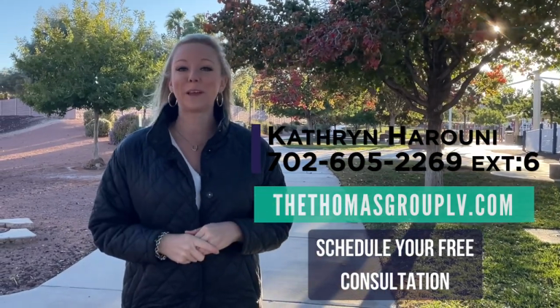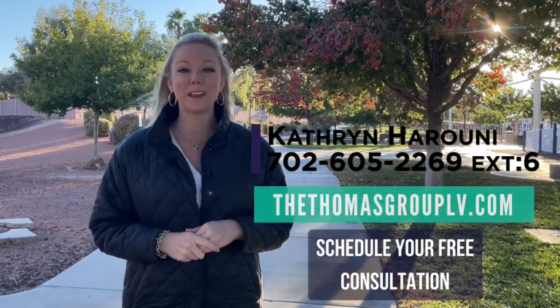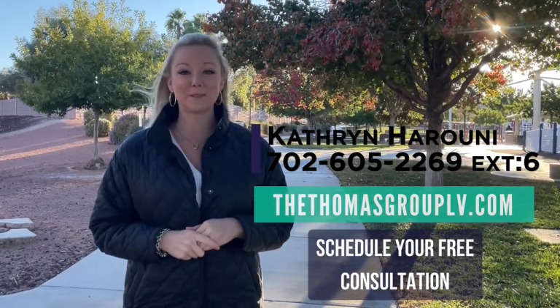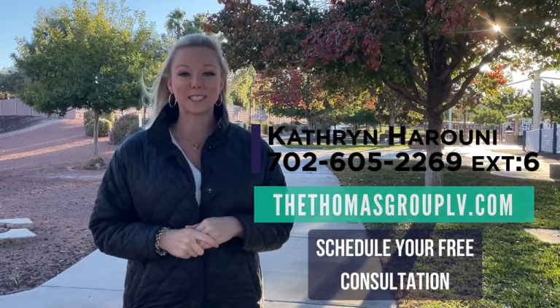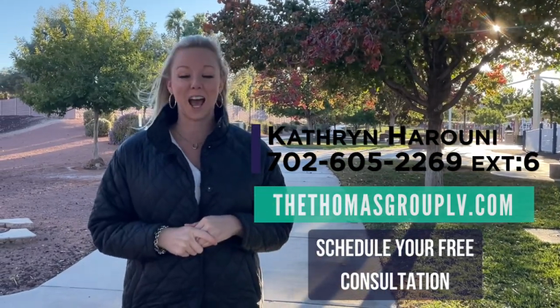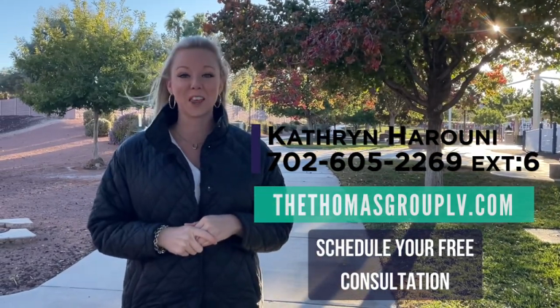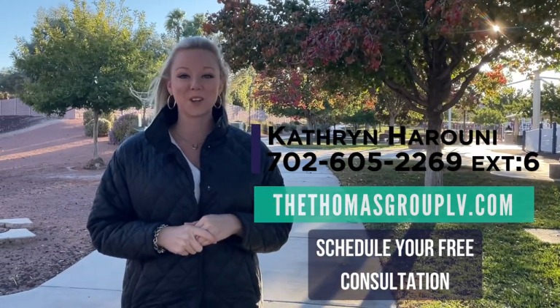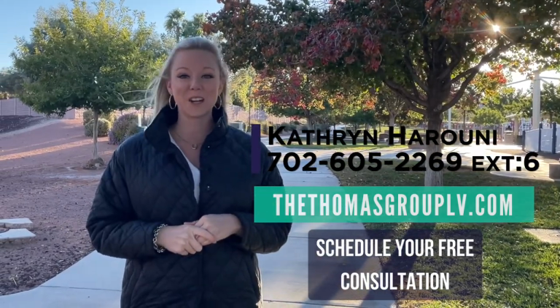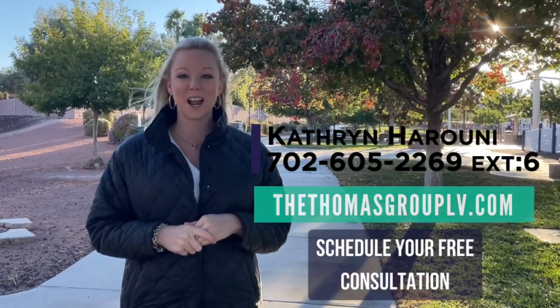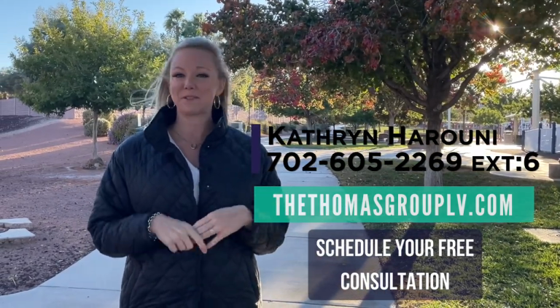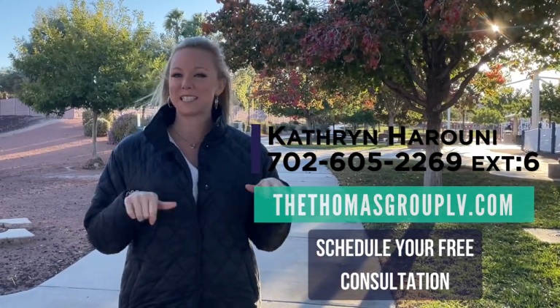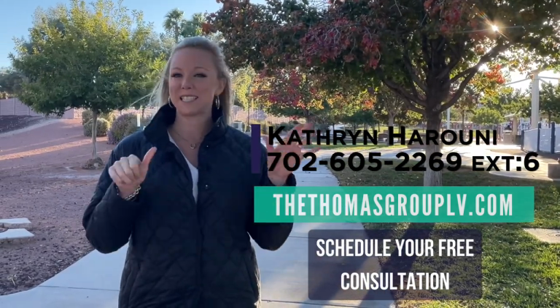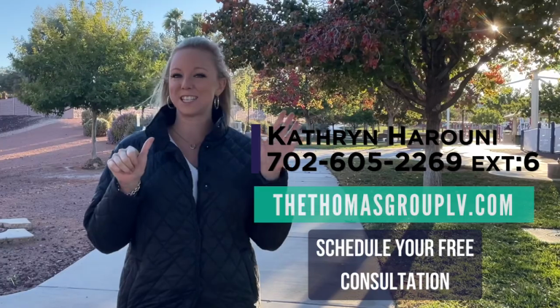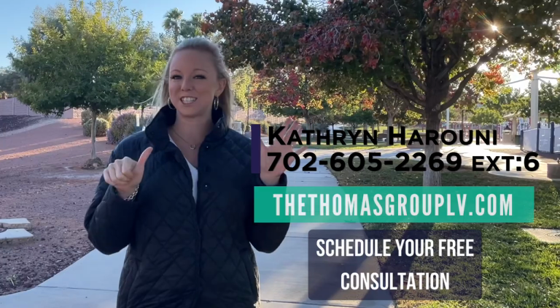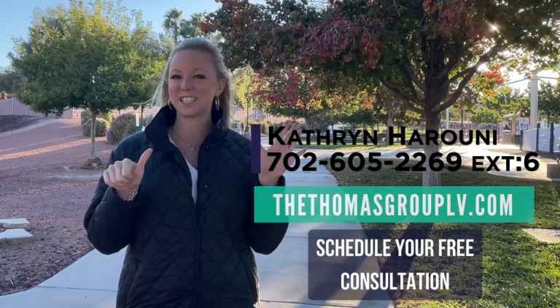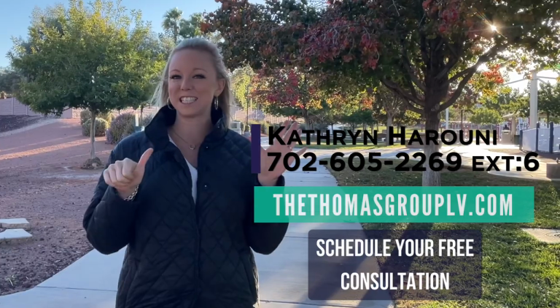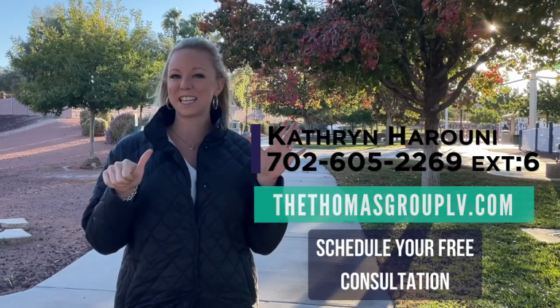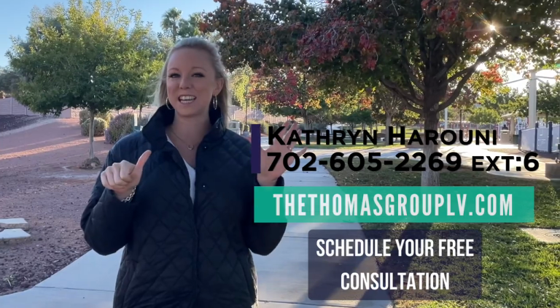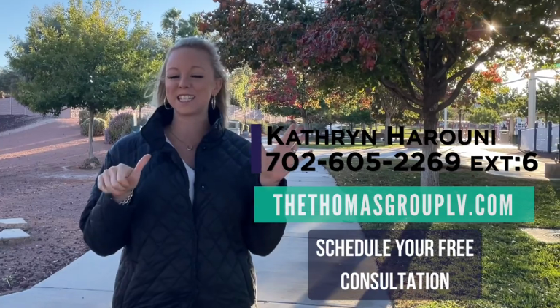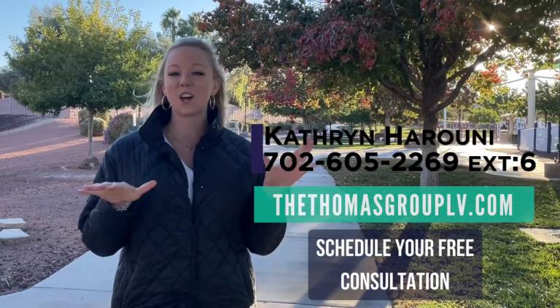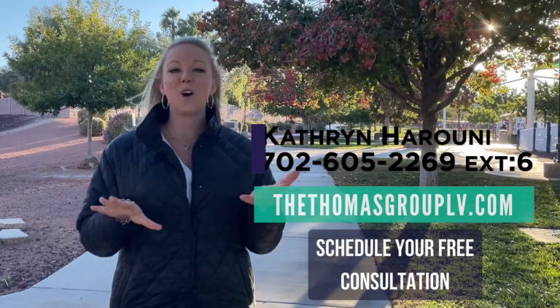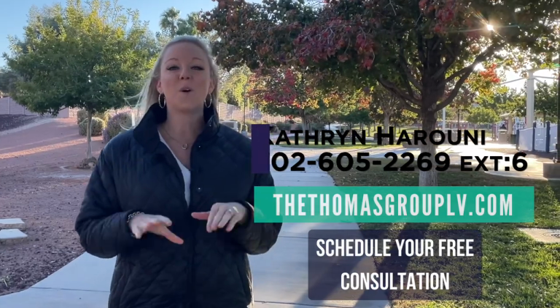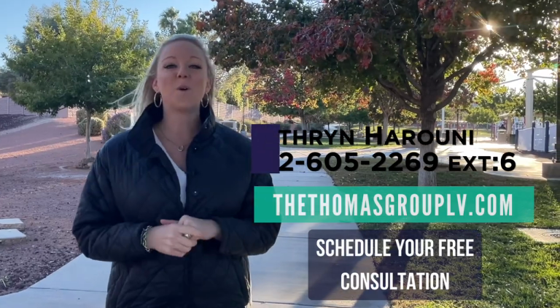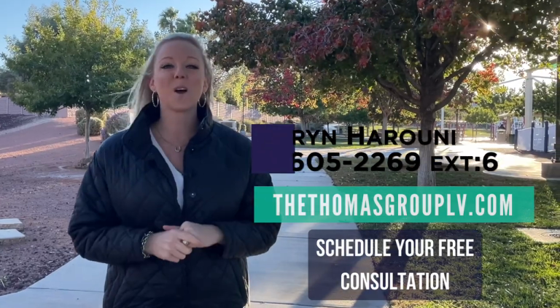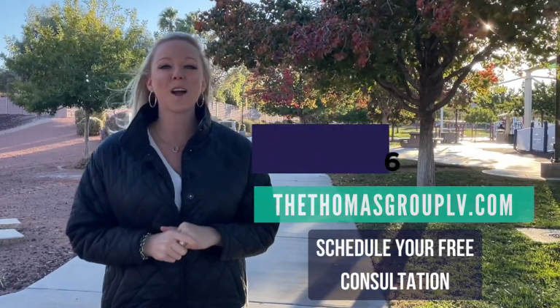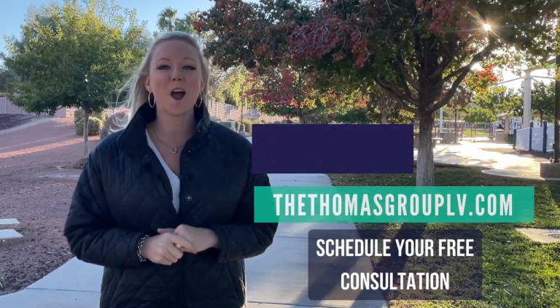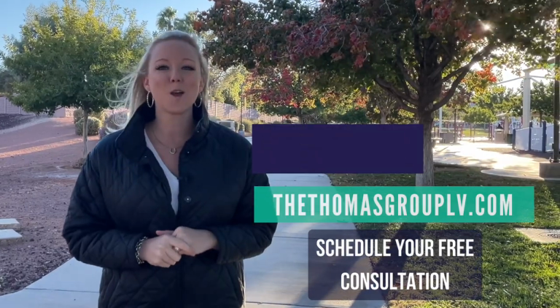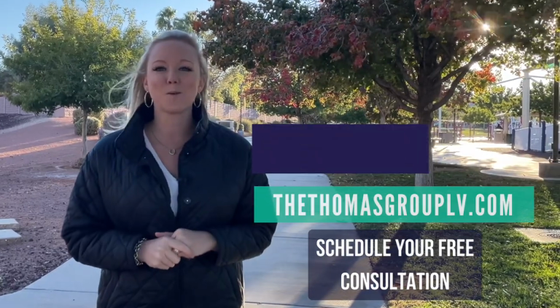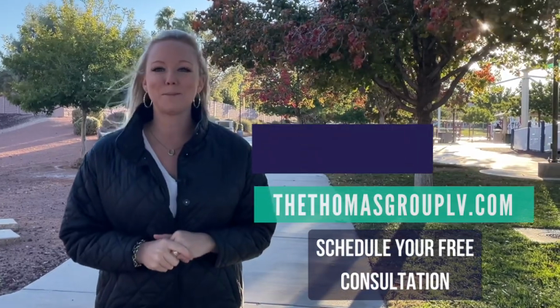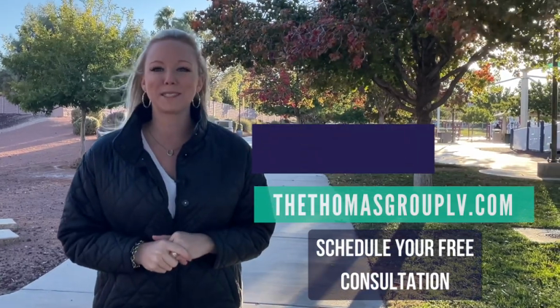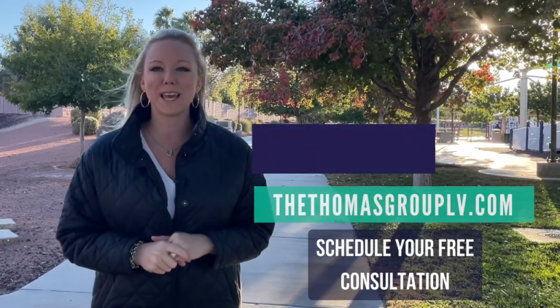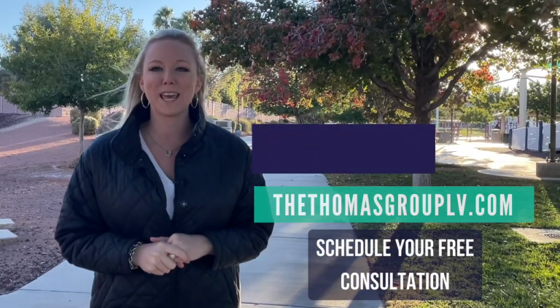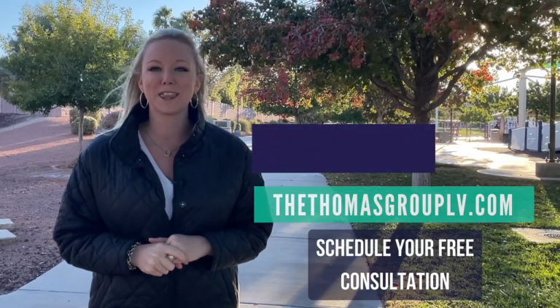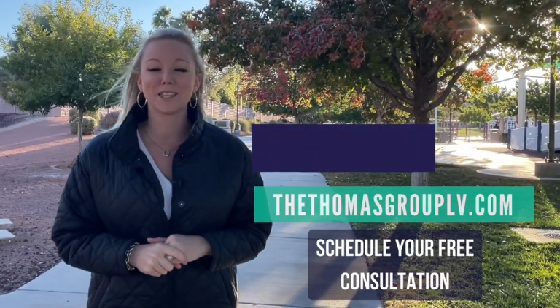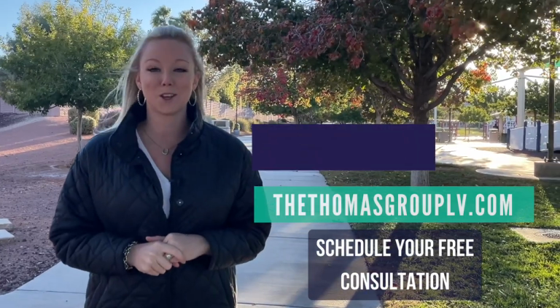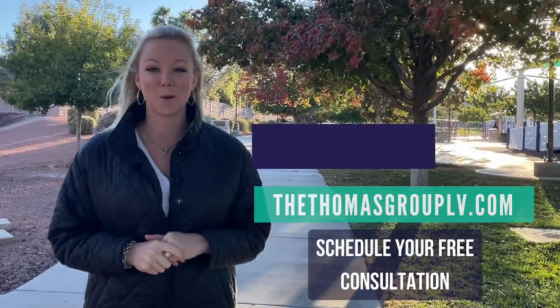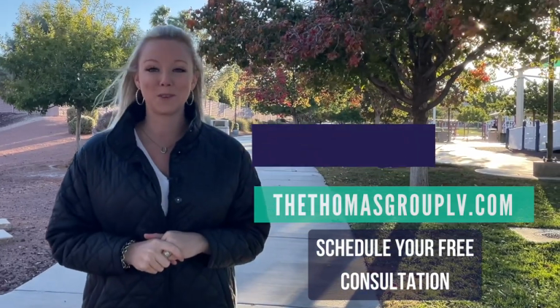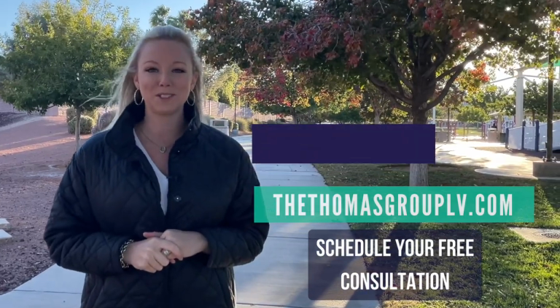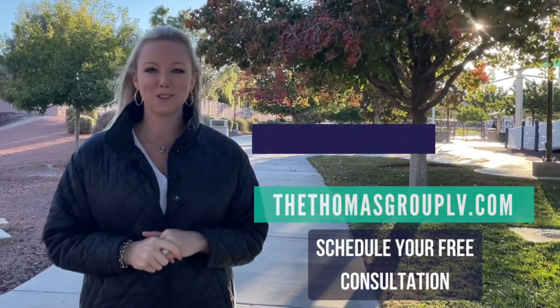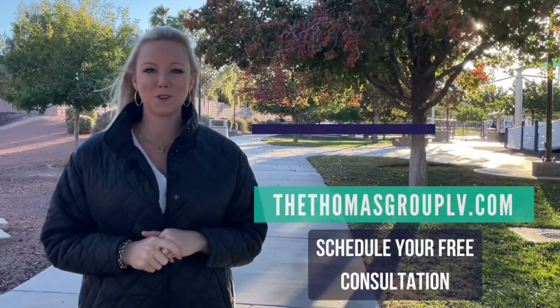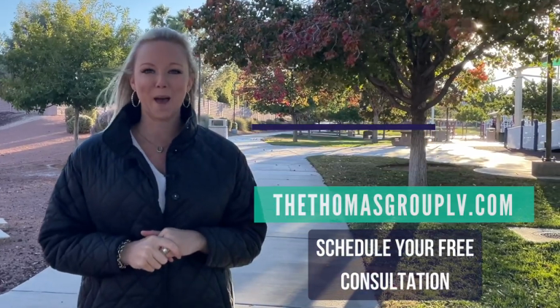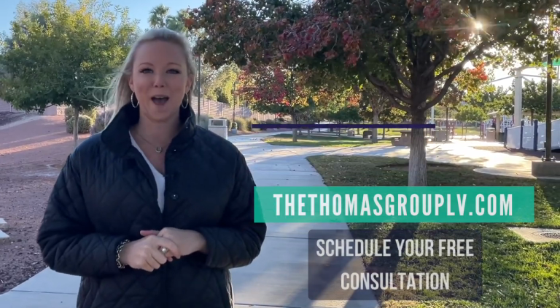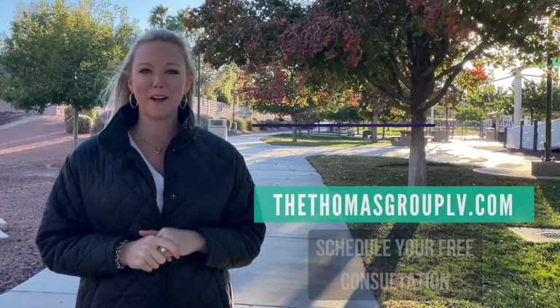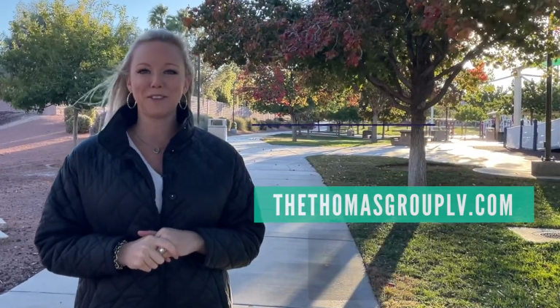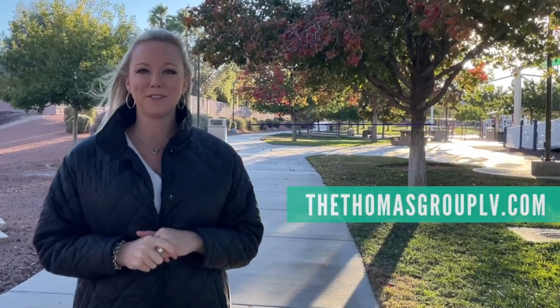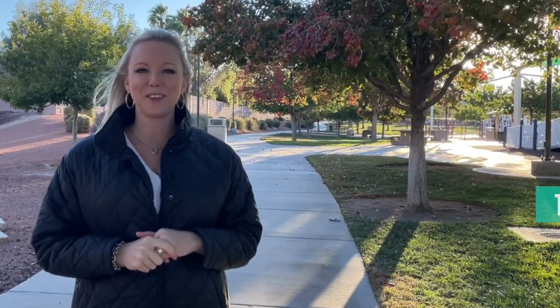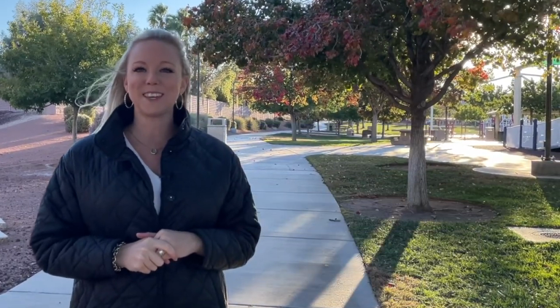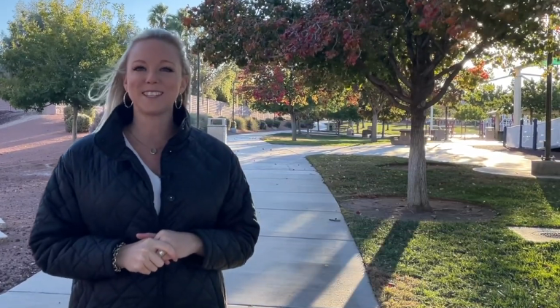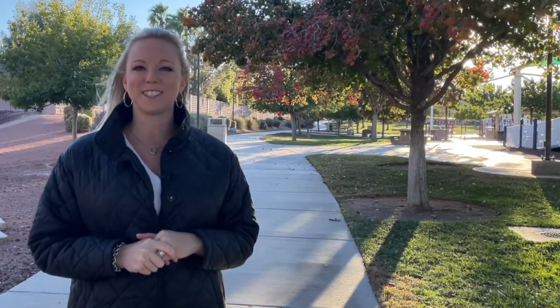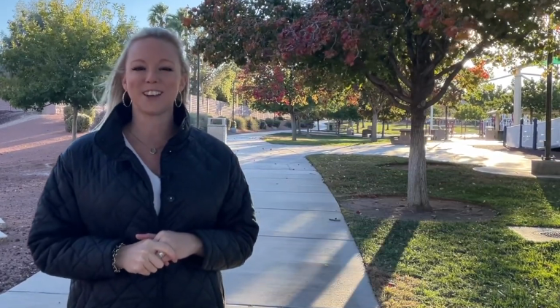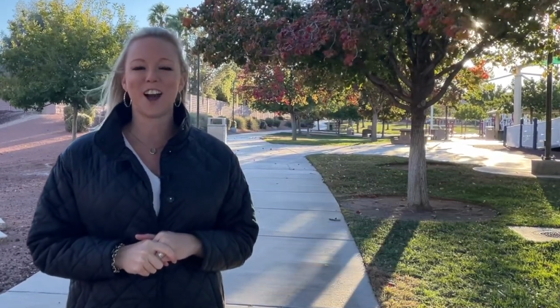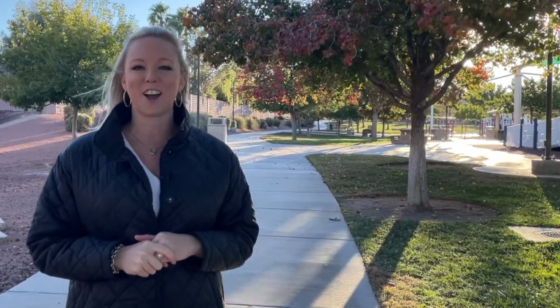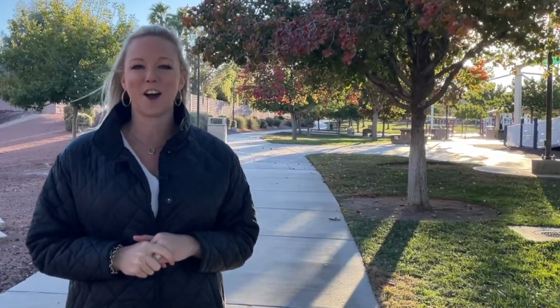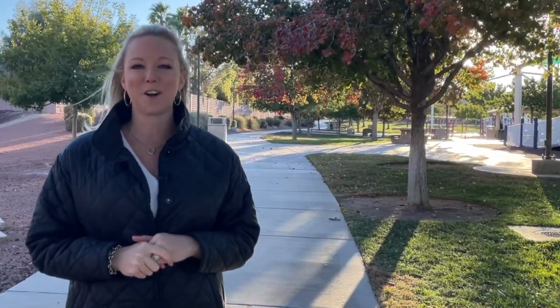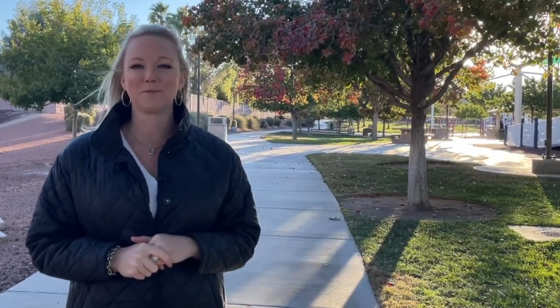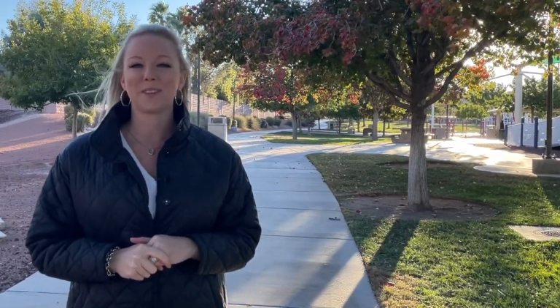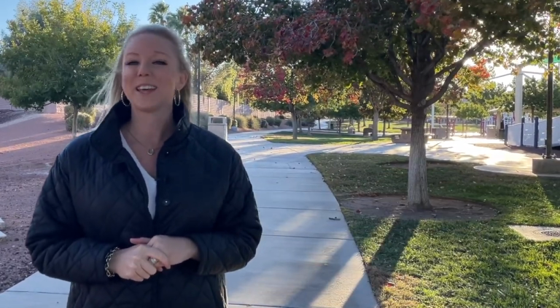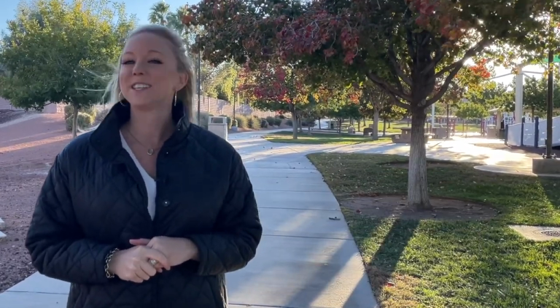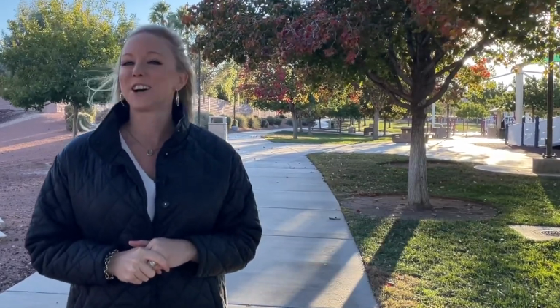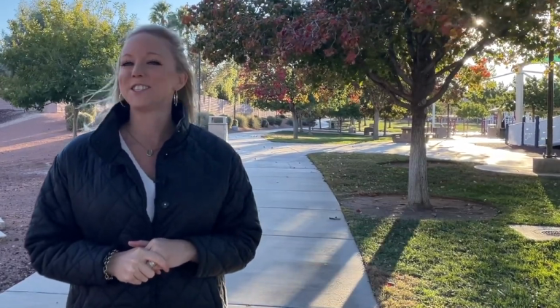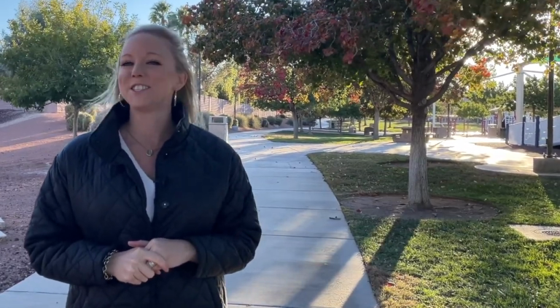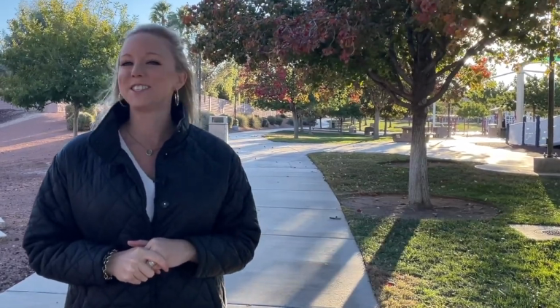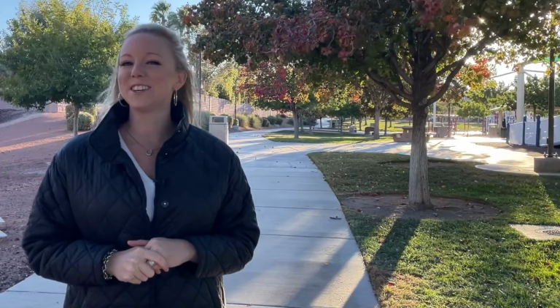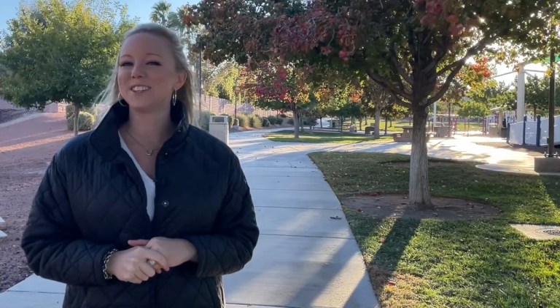My name is Katherine, I'm extension 6, or visit our website at TheThomasGroupLV.com. Talk to you soon.